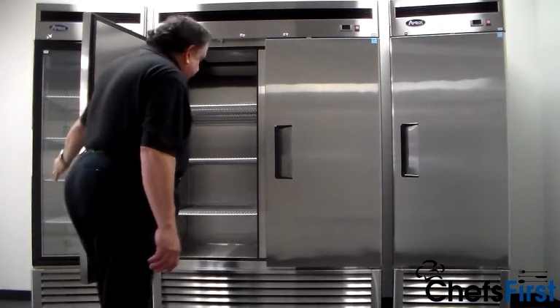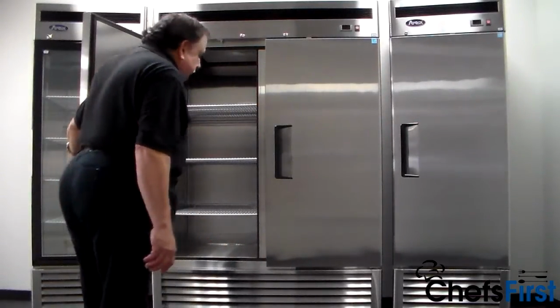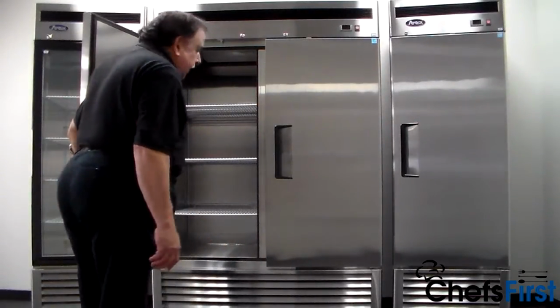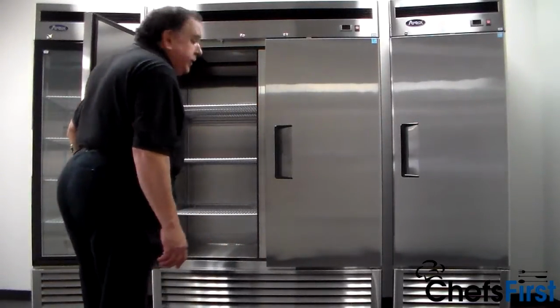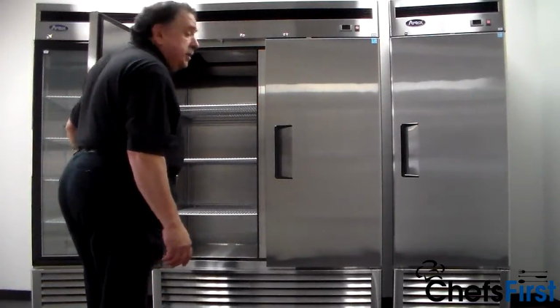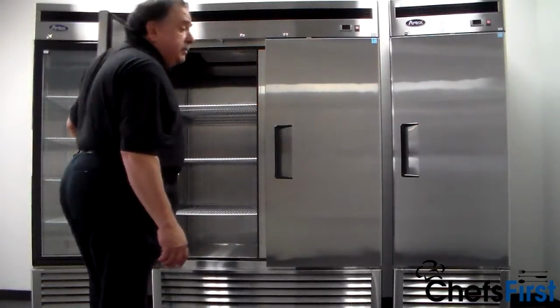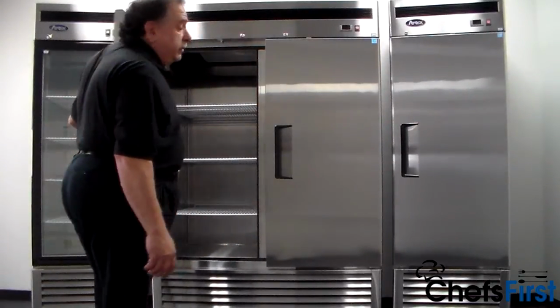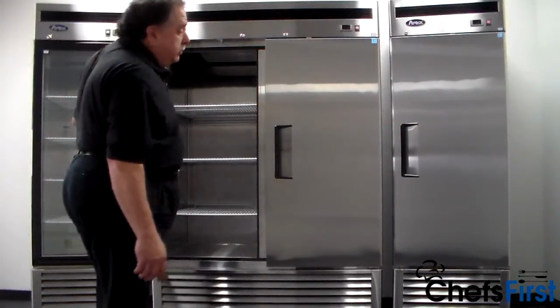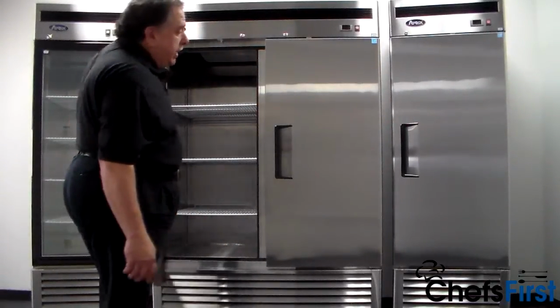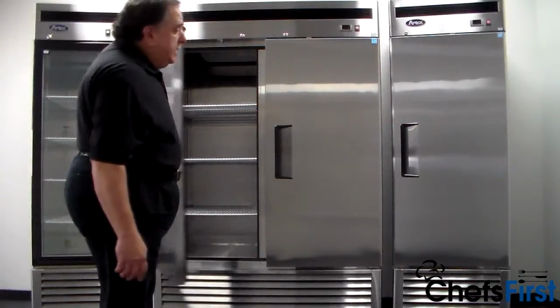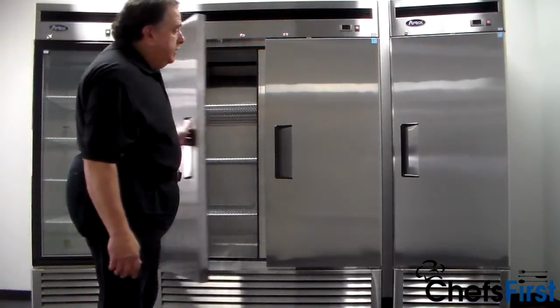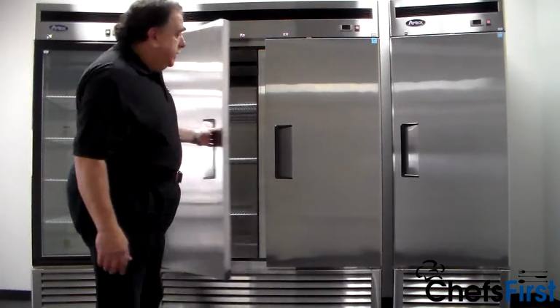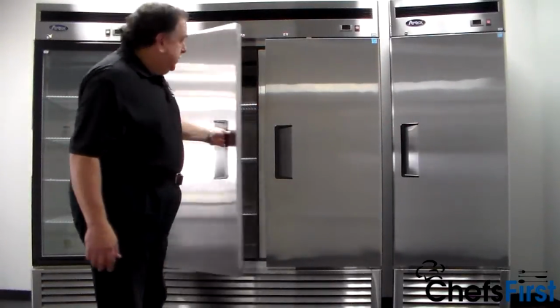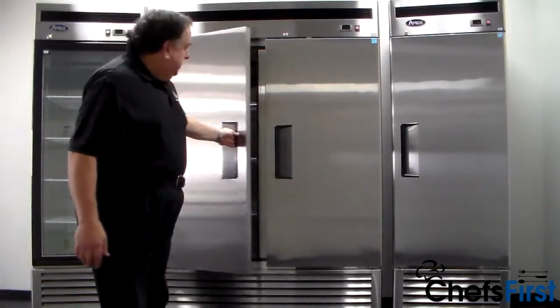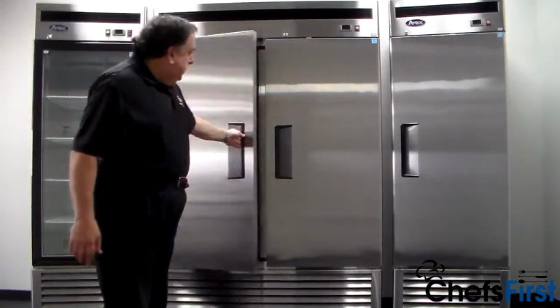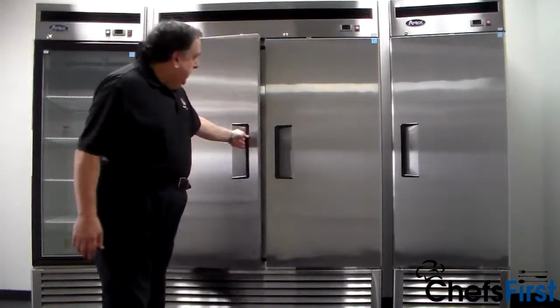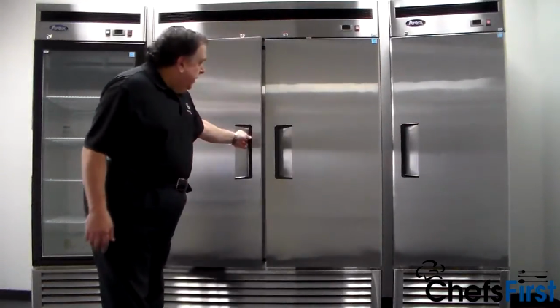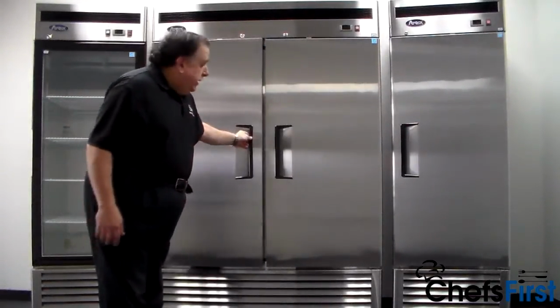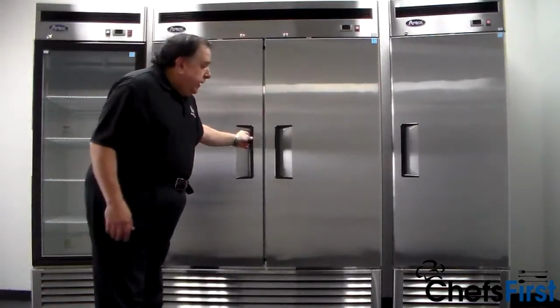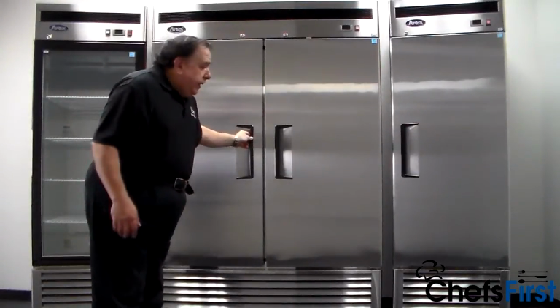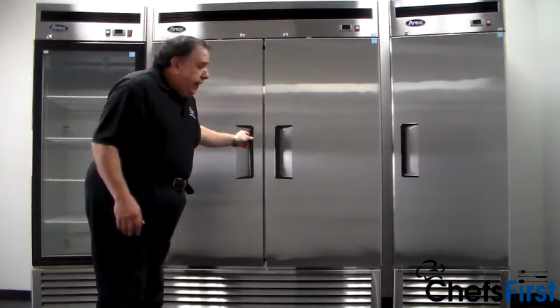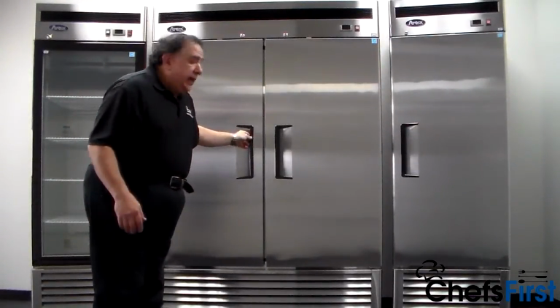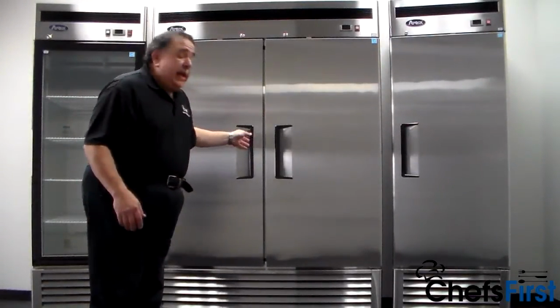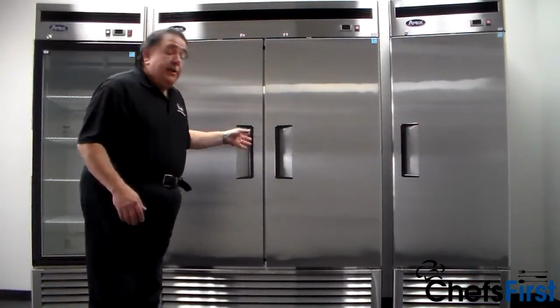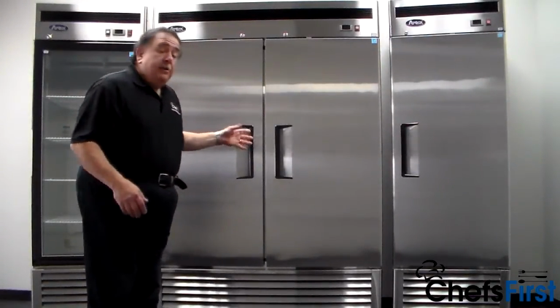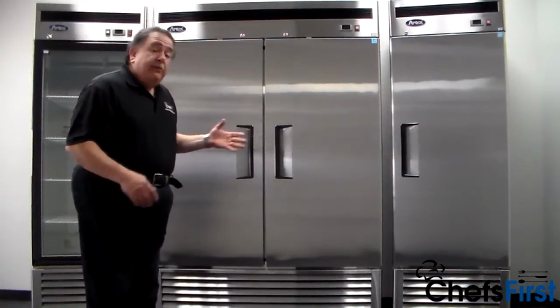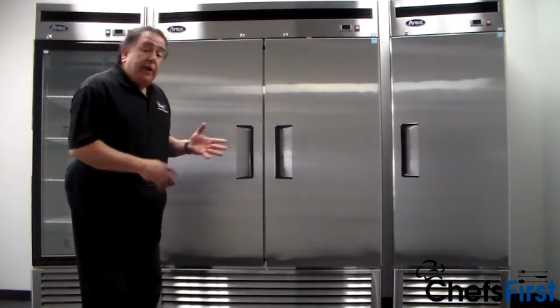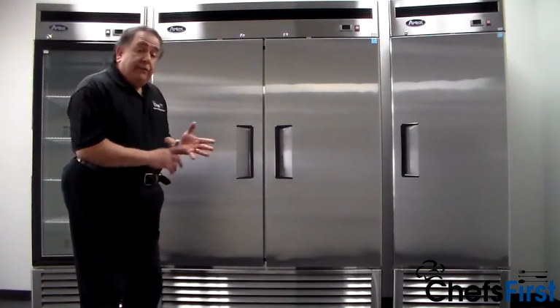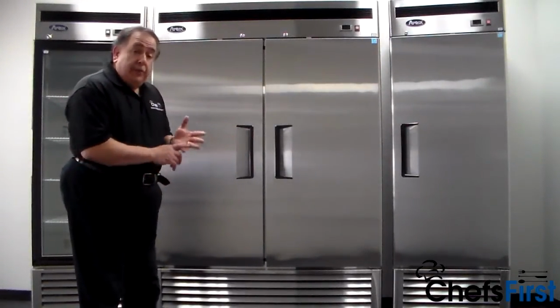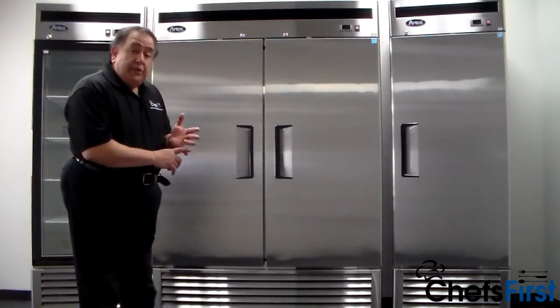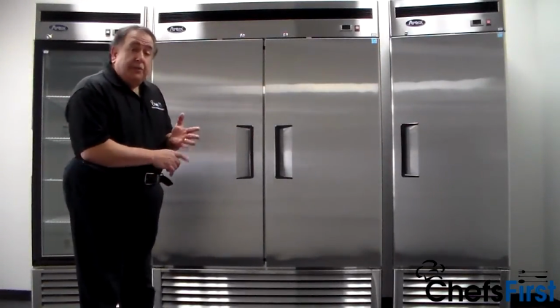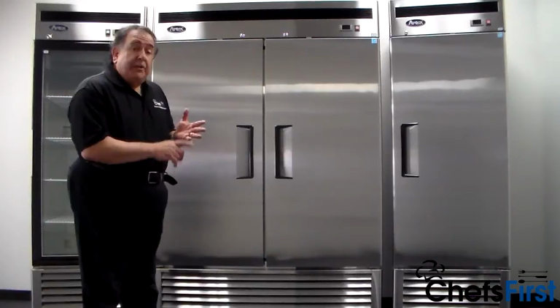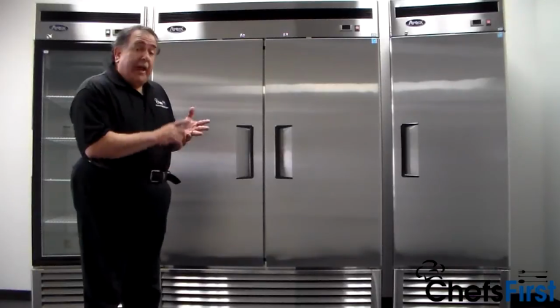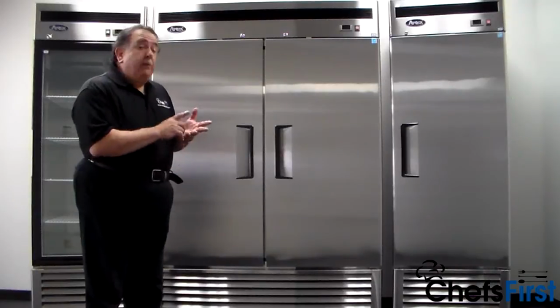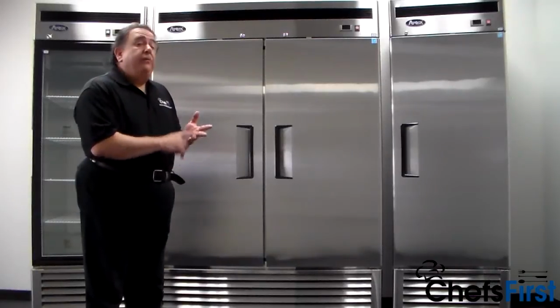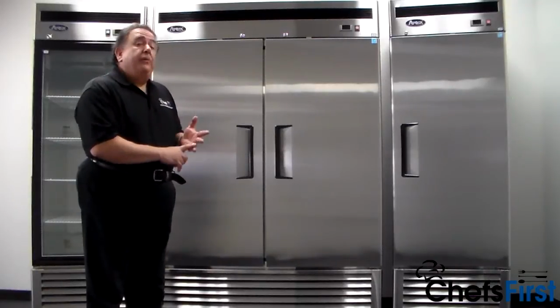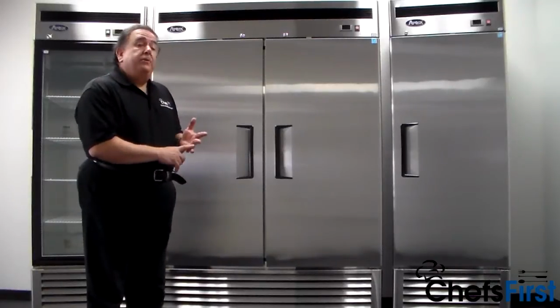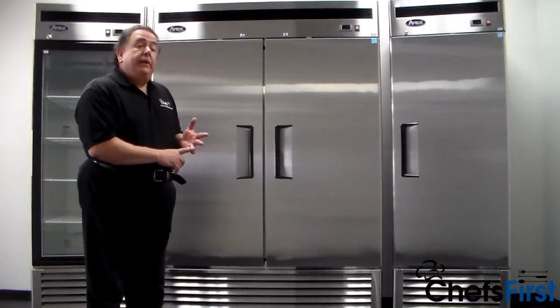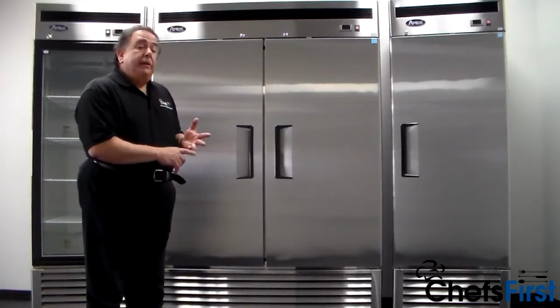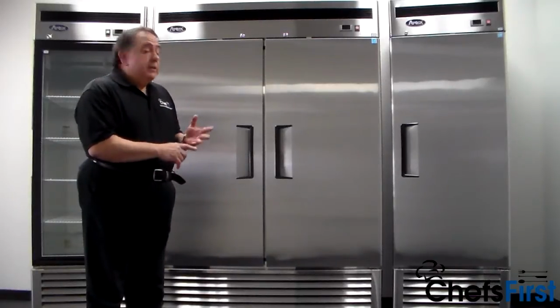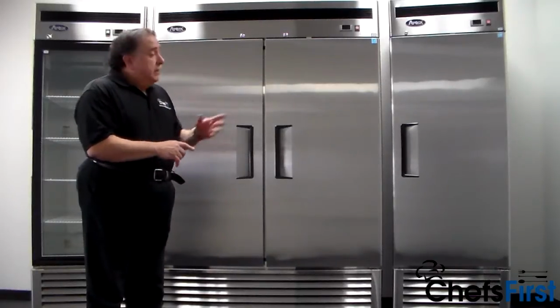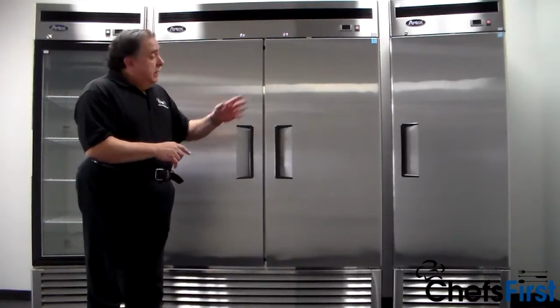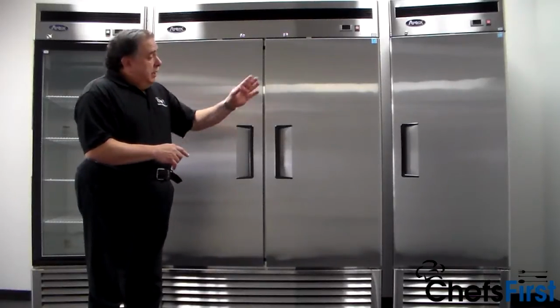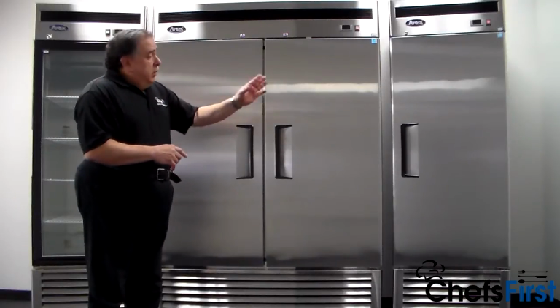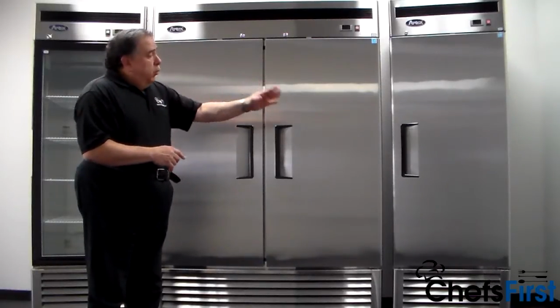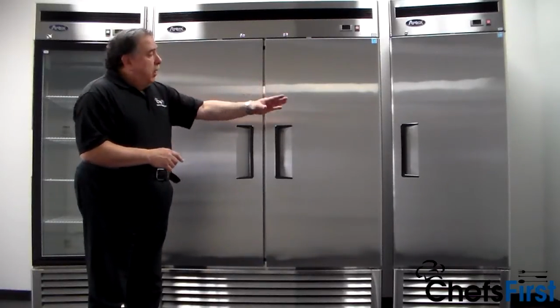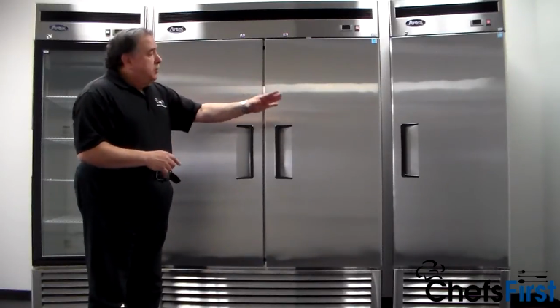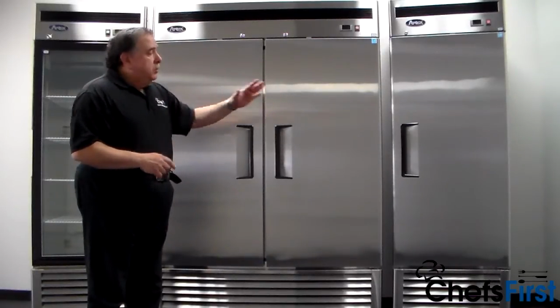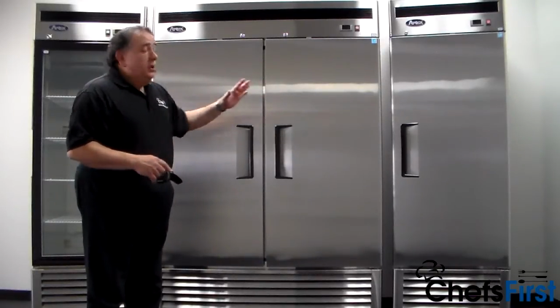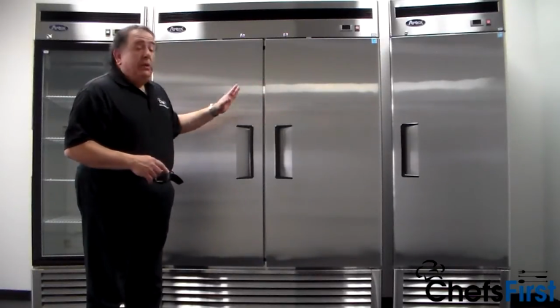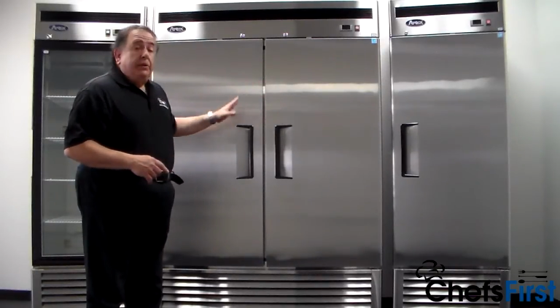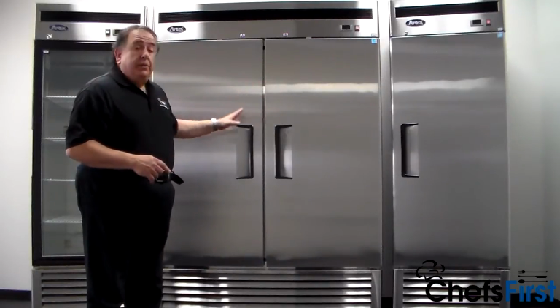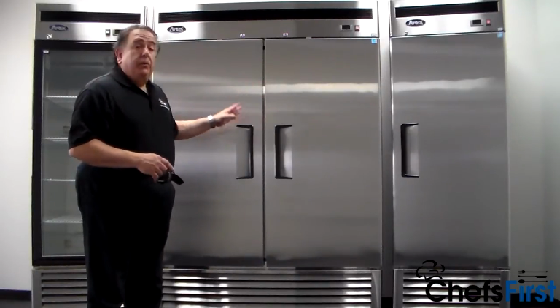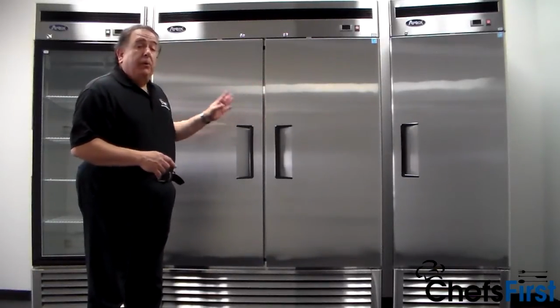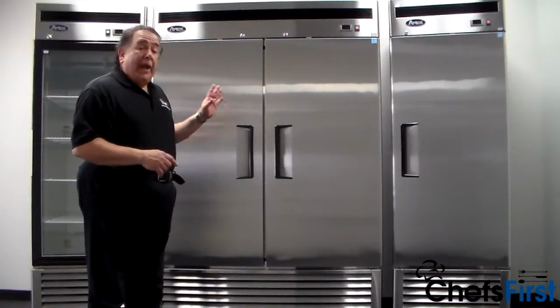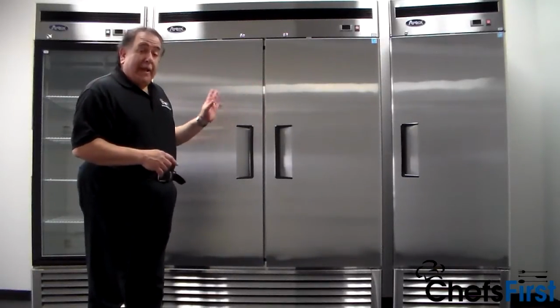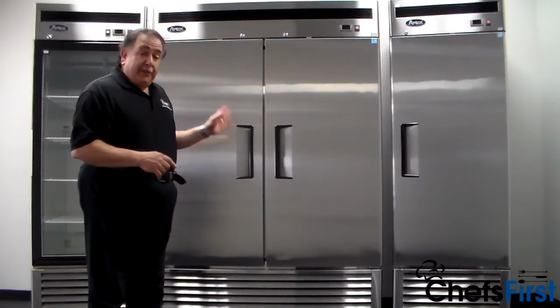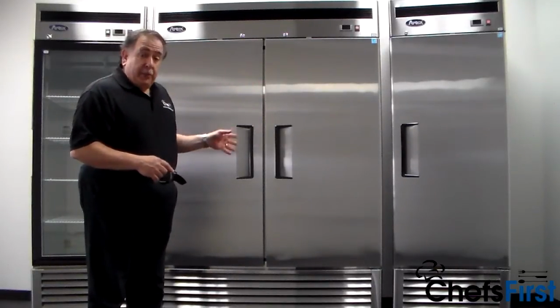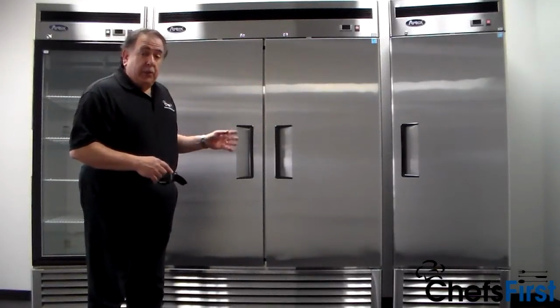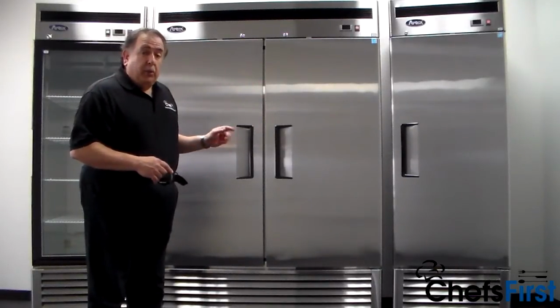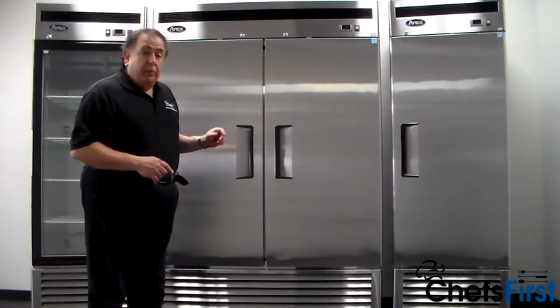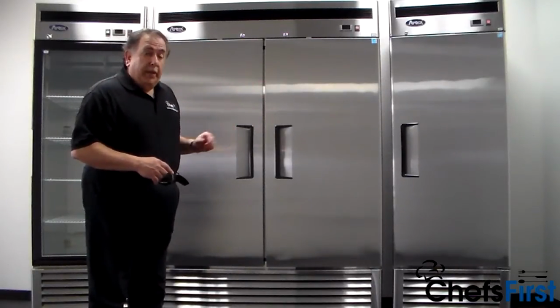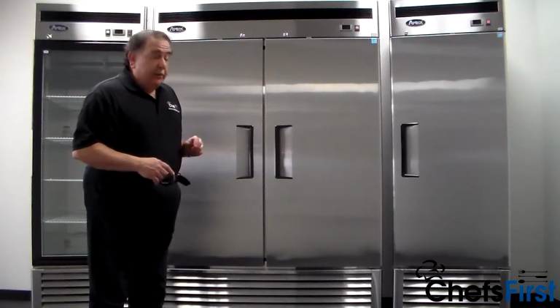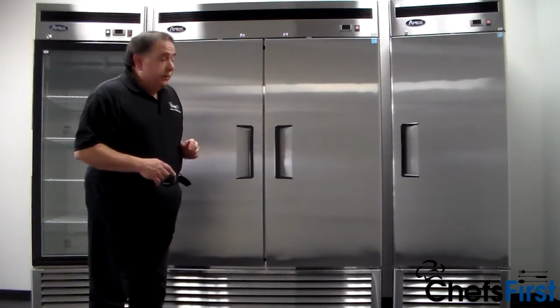These are great units. Again, you've got freezers and refrigerators — one door, two door, and three door models.